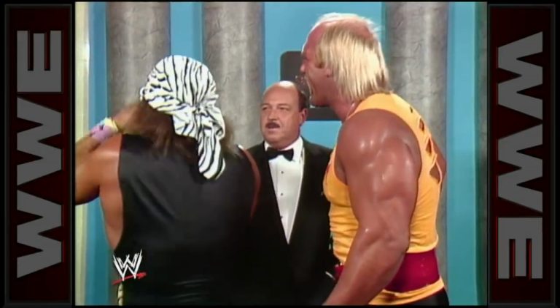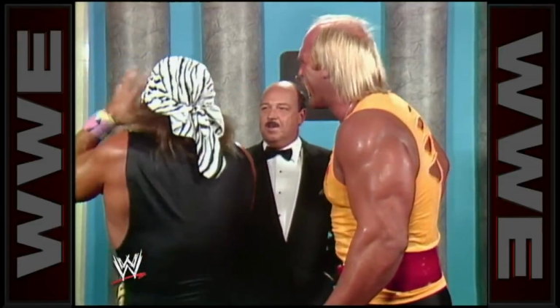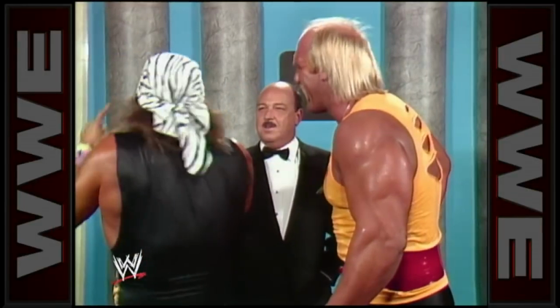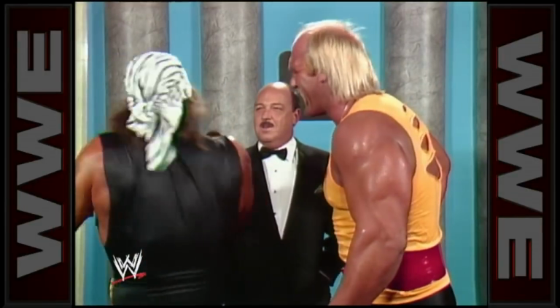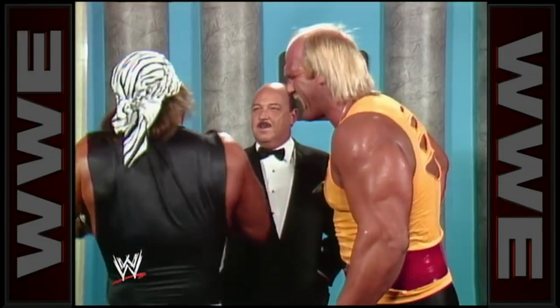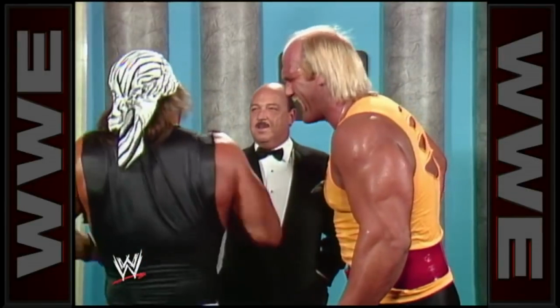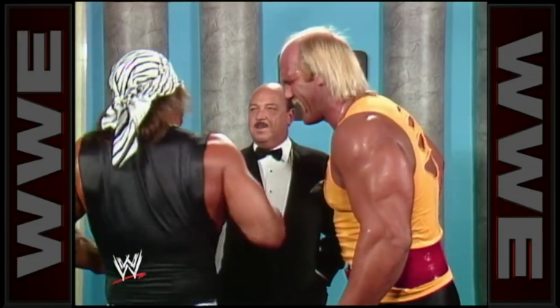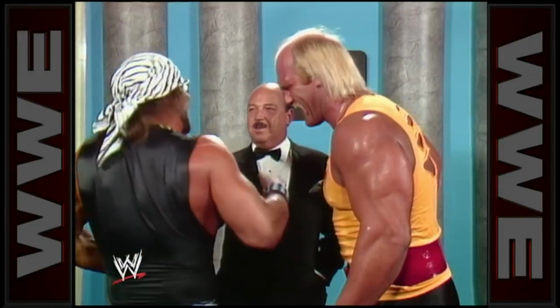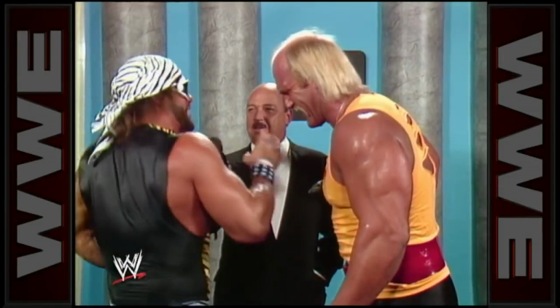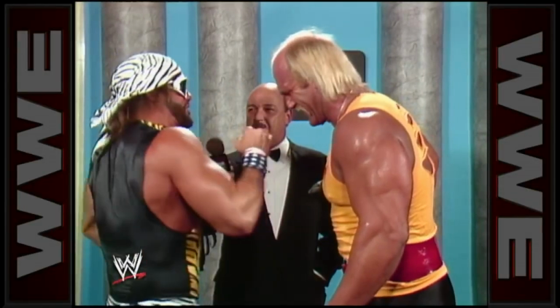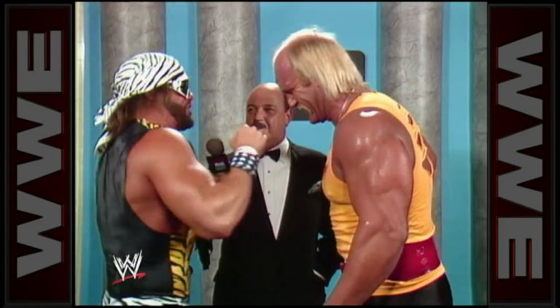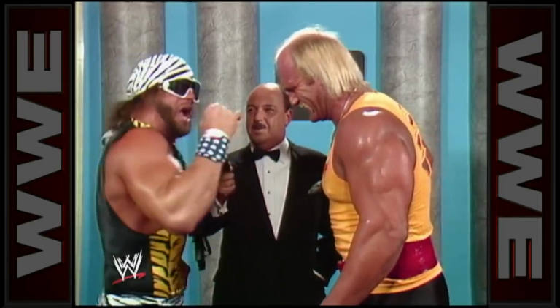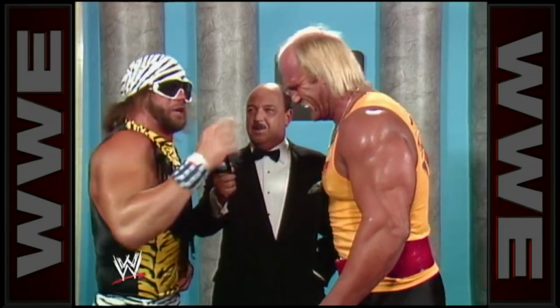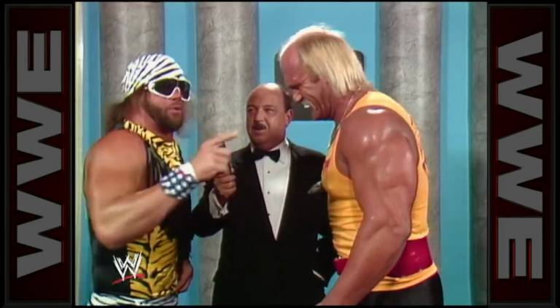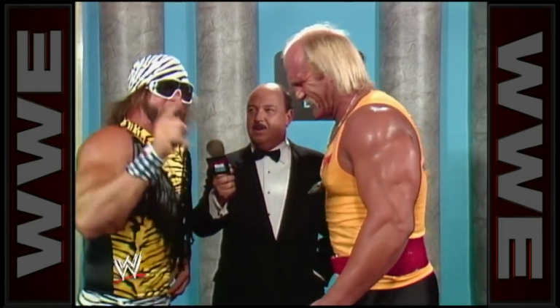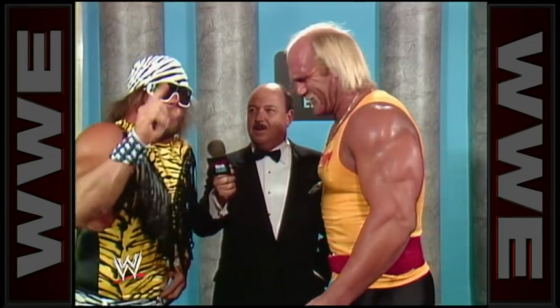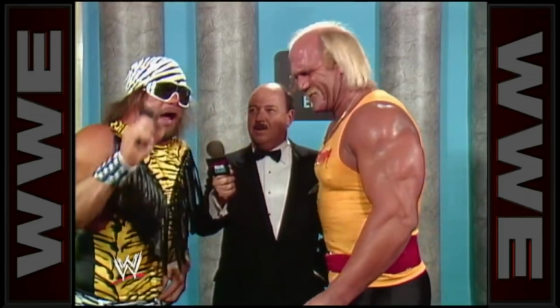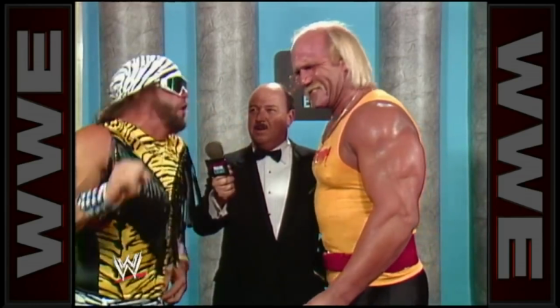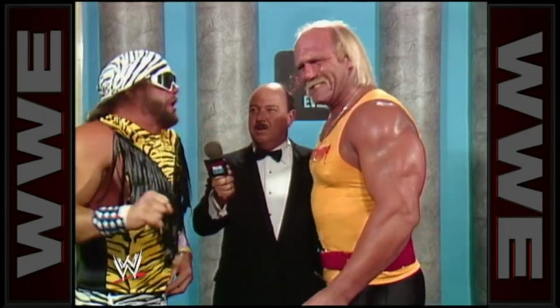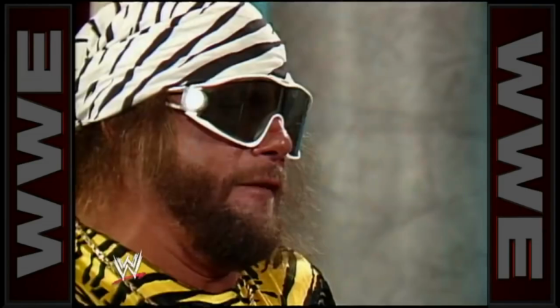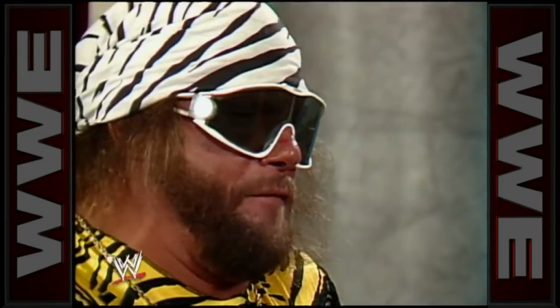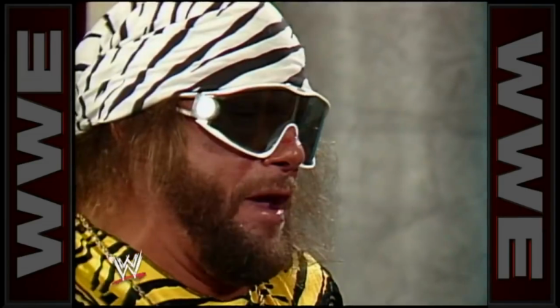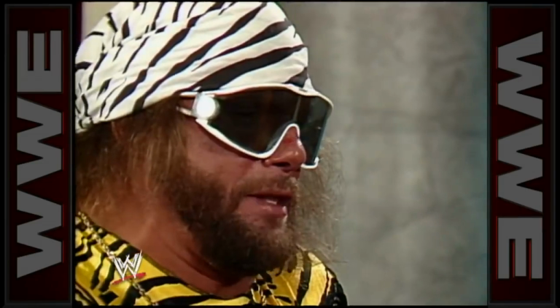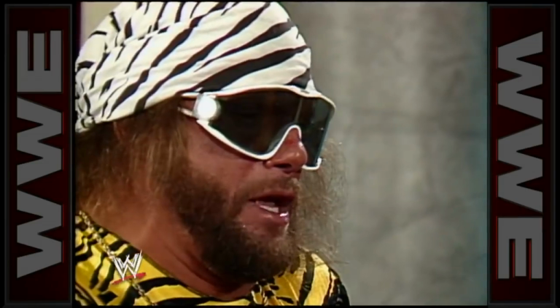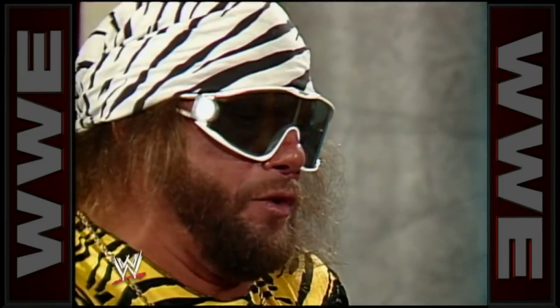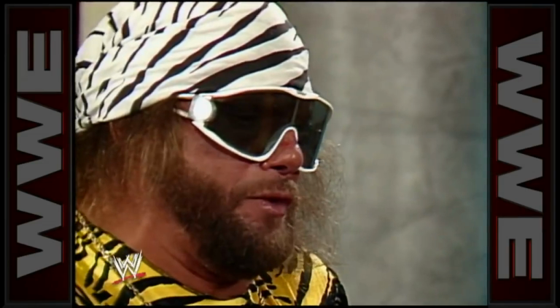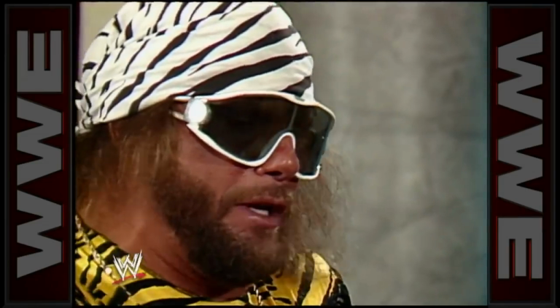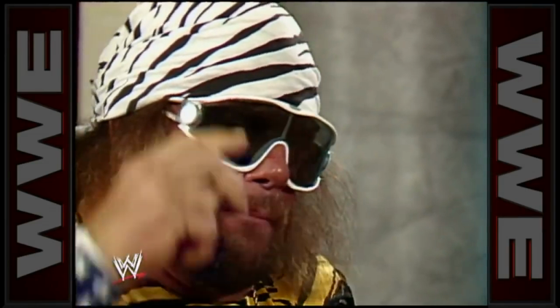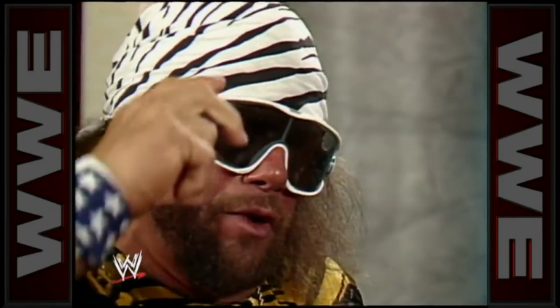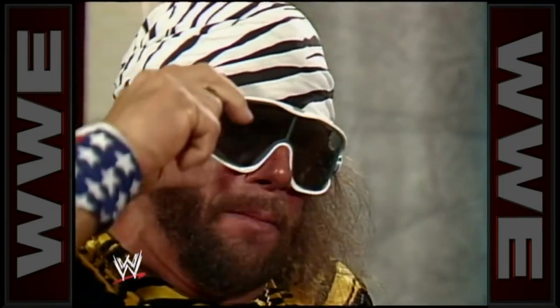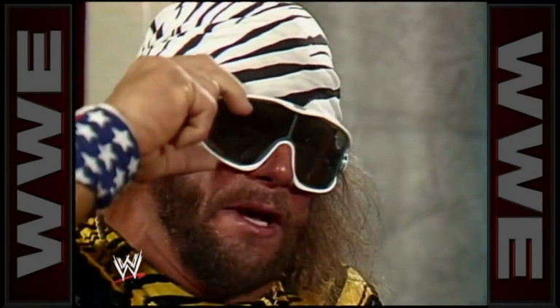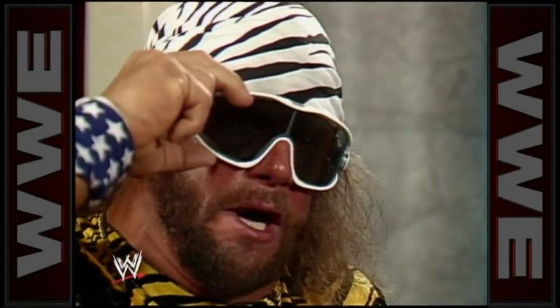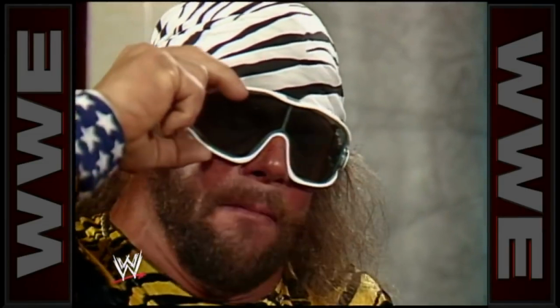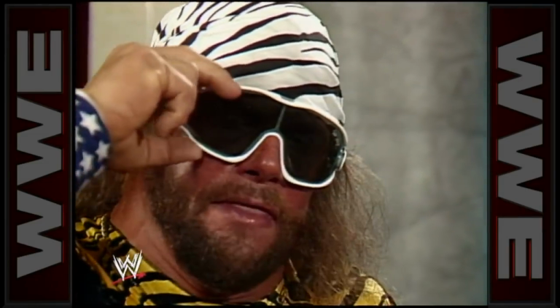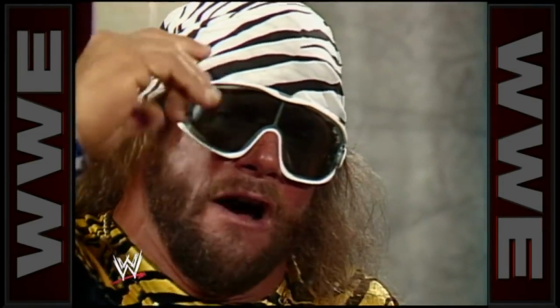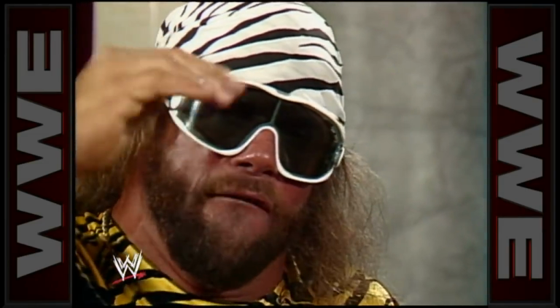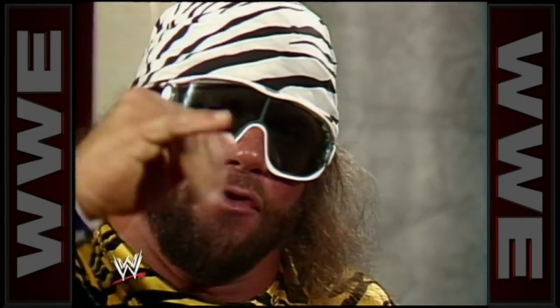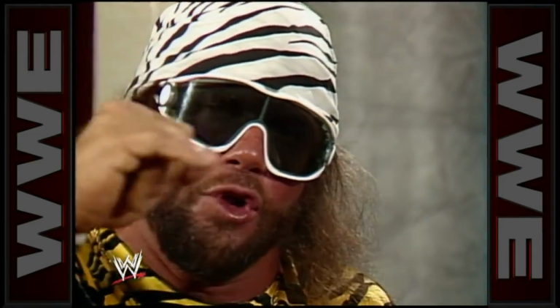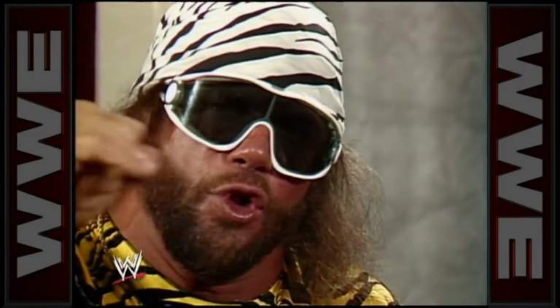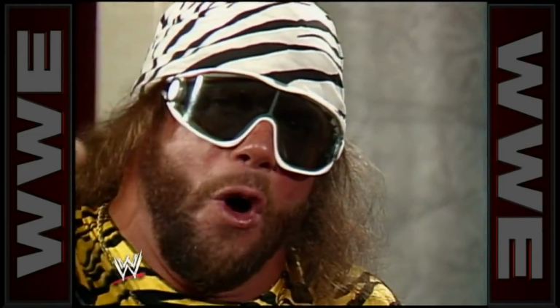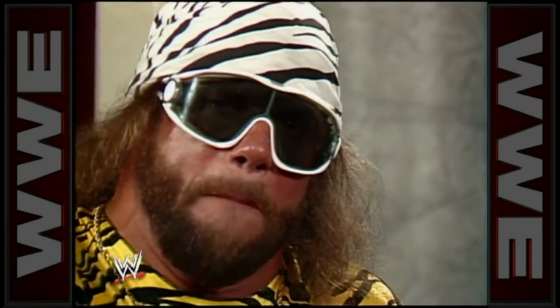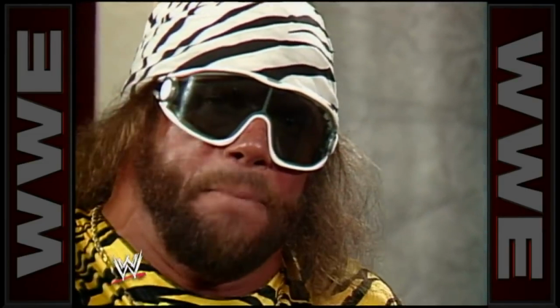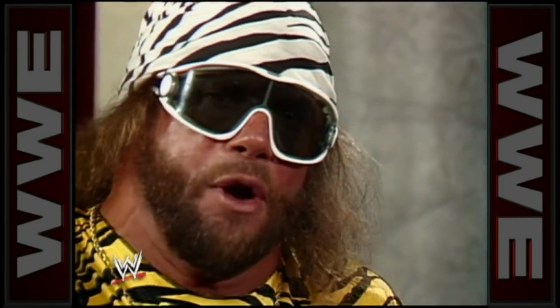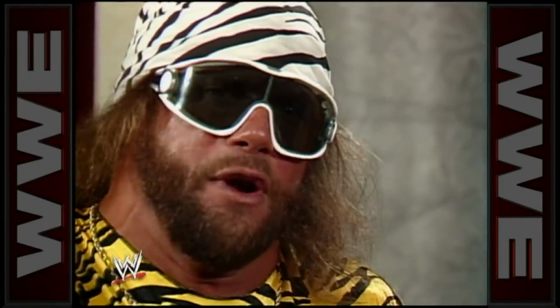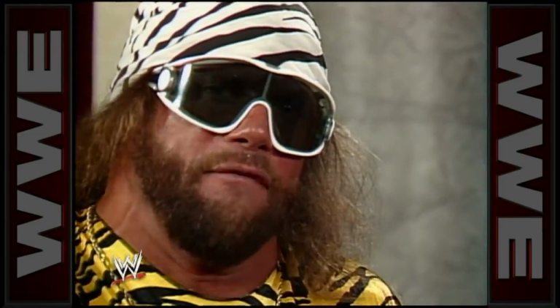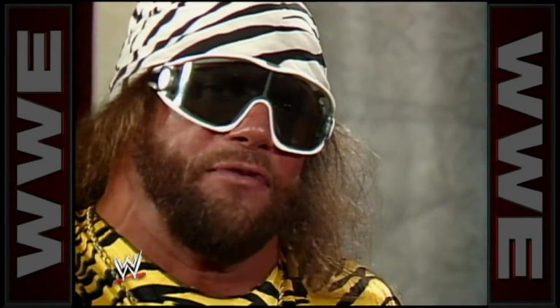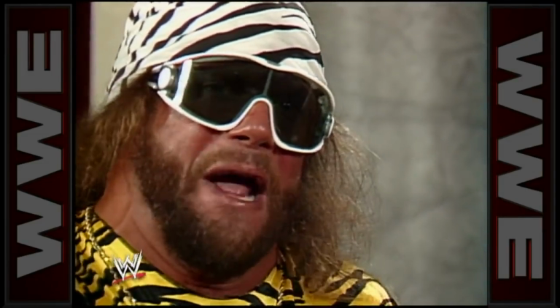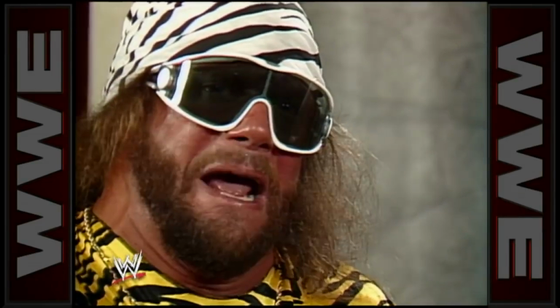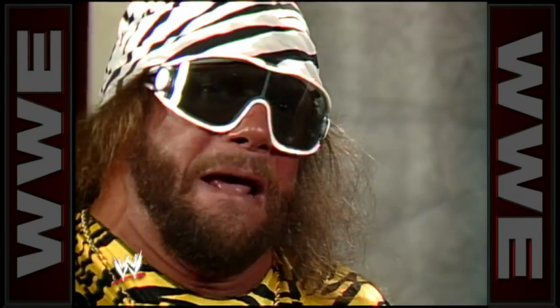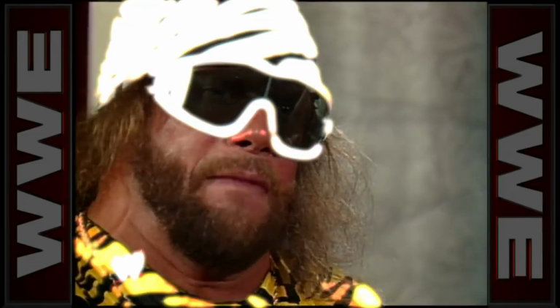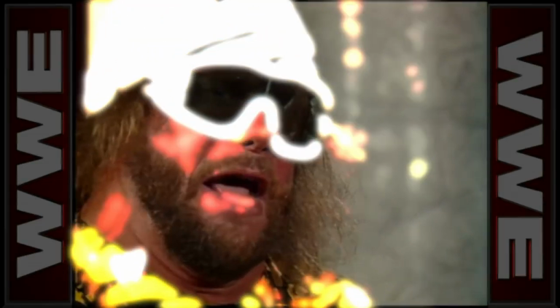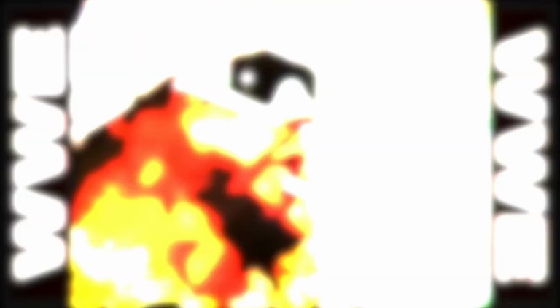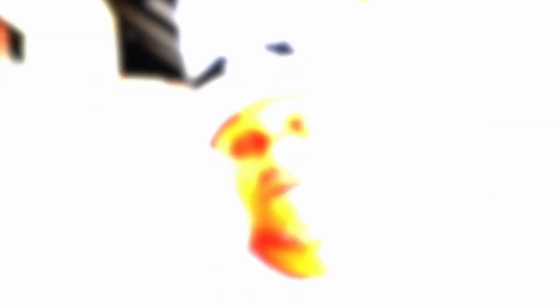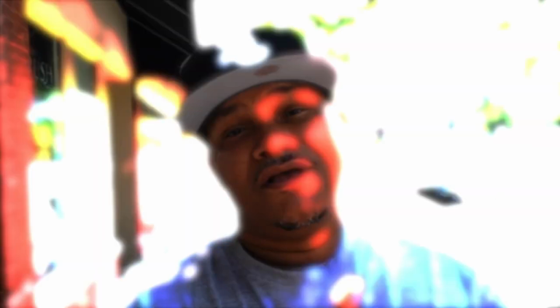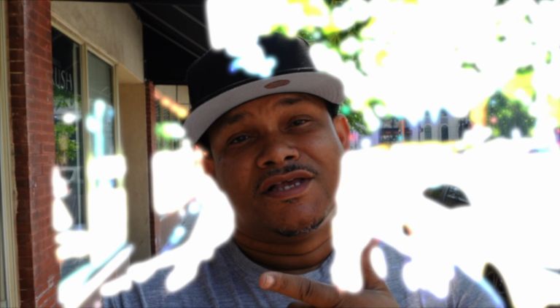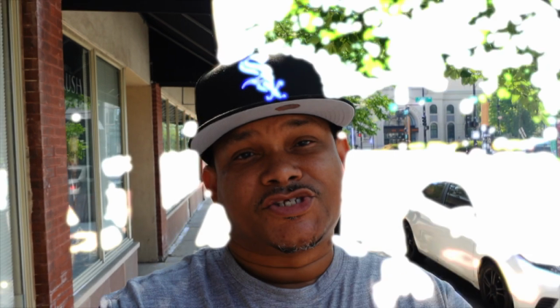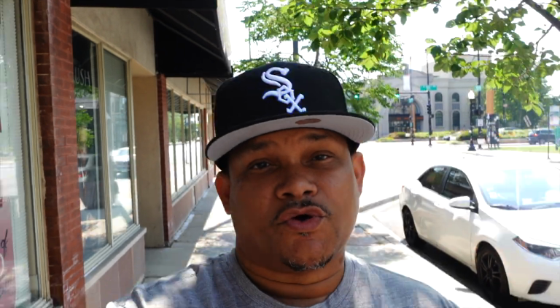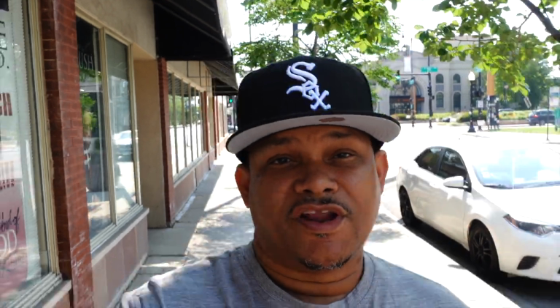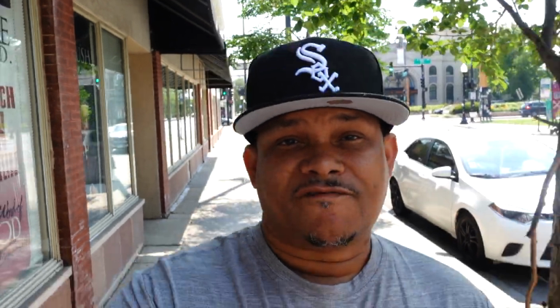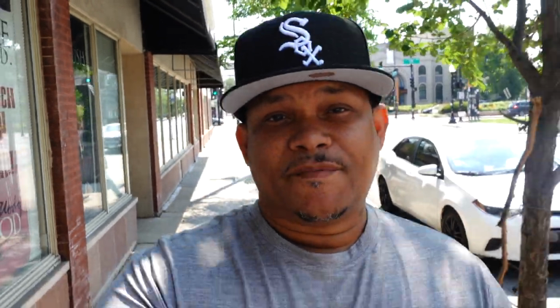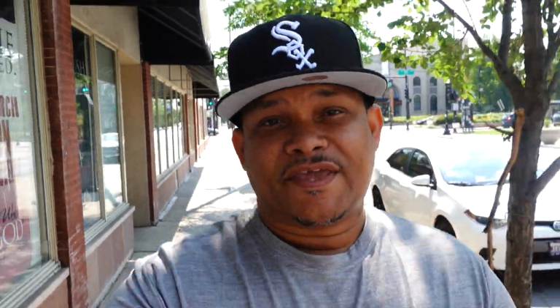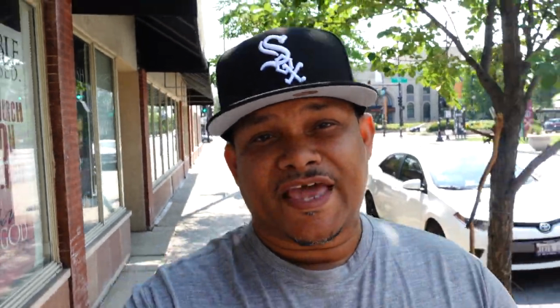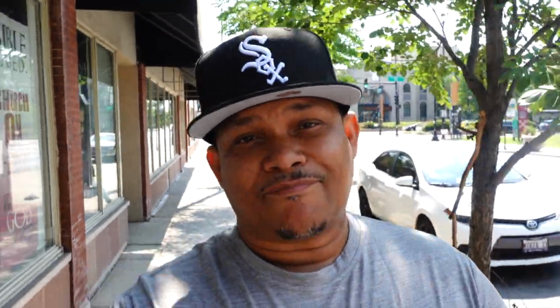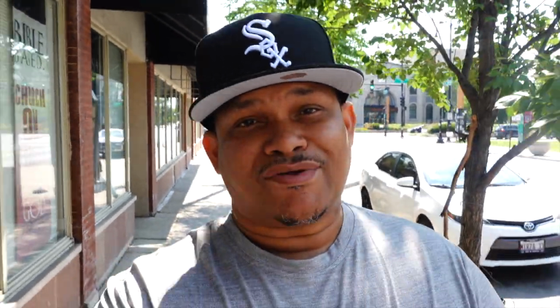I'm still in a state of shock right now. In fact, I don't think I'm gonna be coming down for a long period of time. So enough of me yapping — it's time to make it happen.